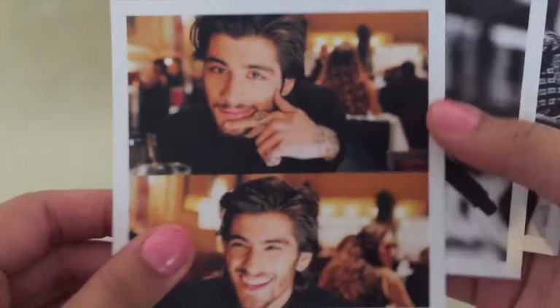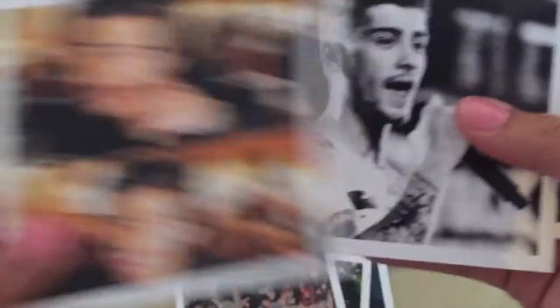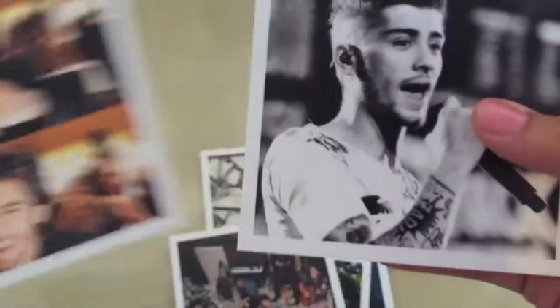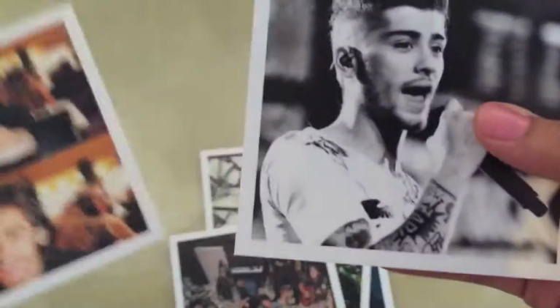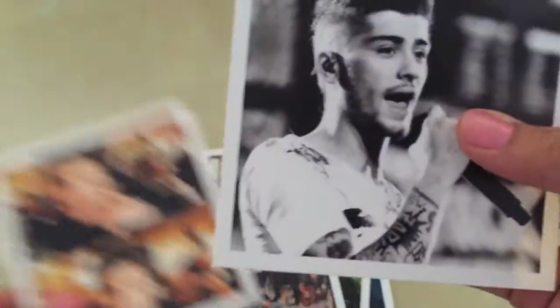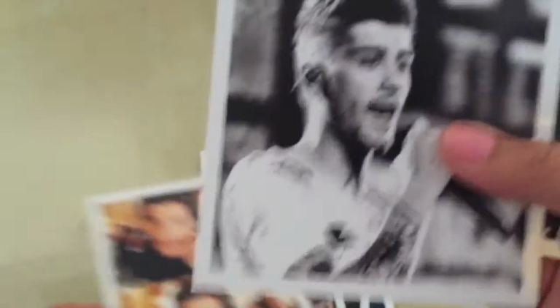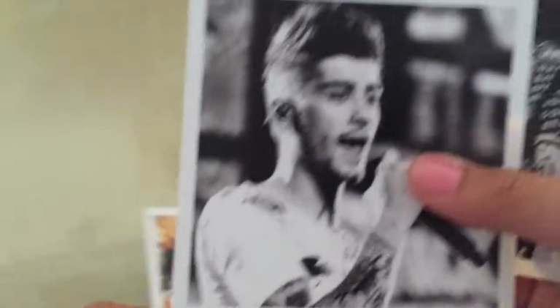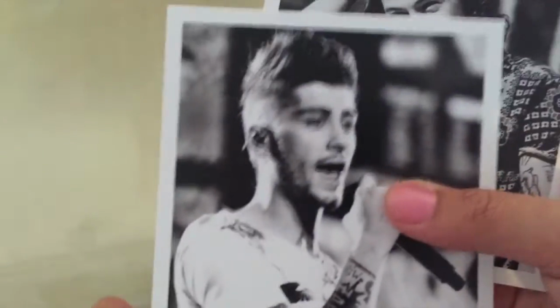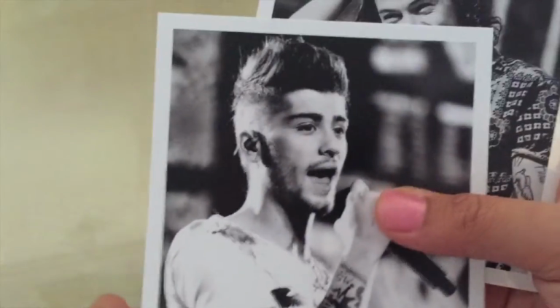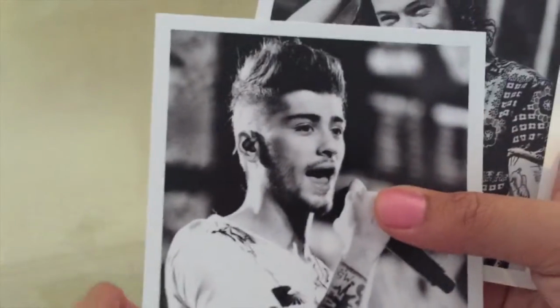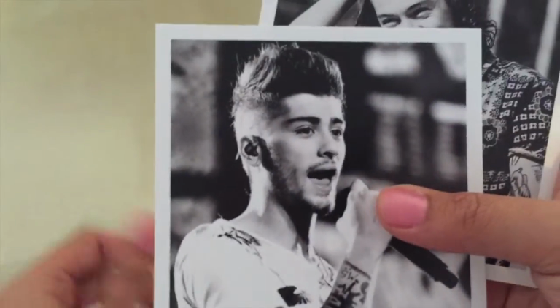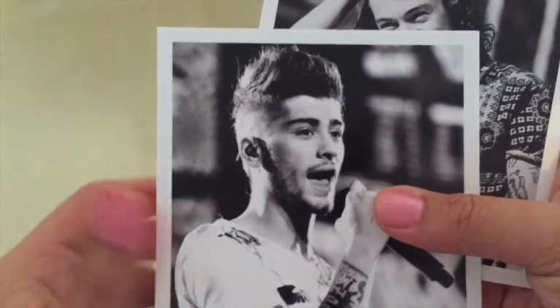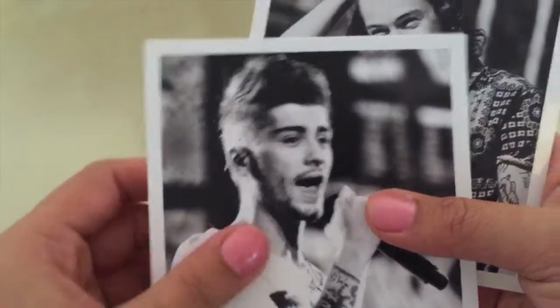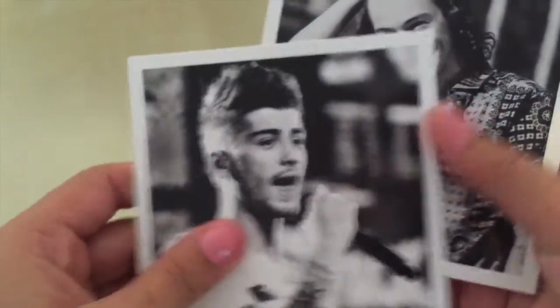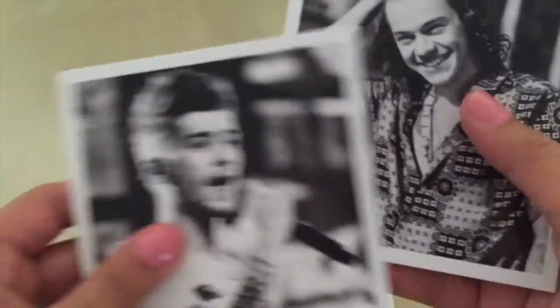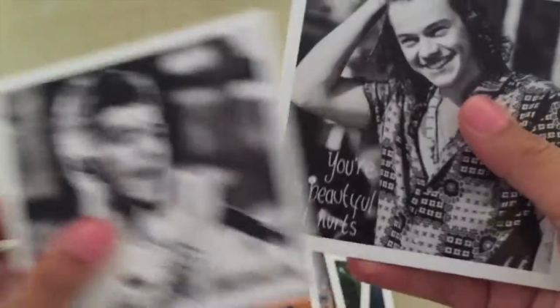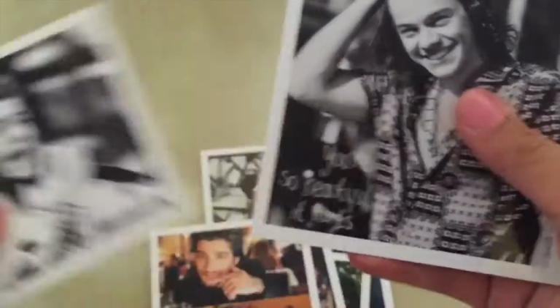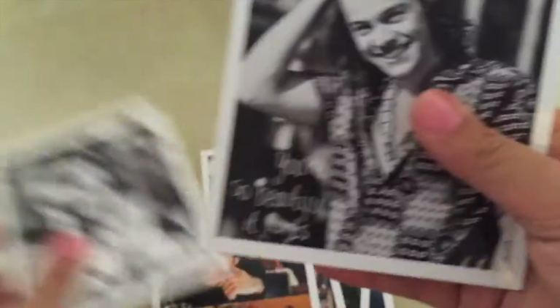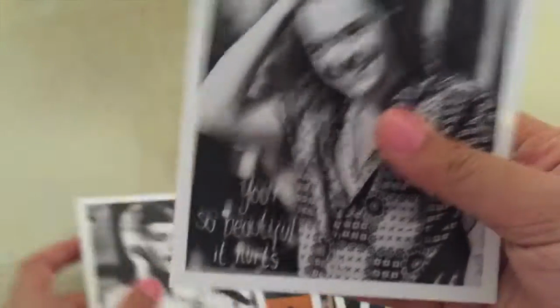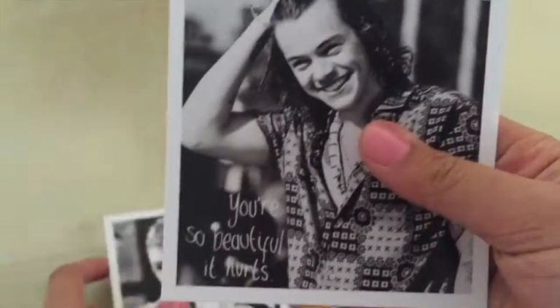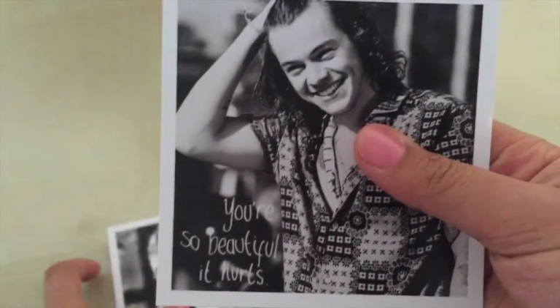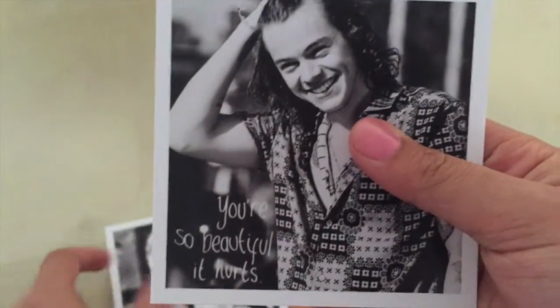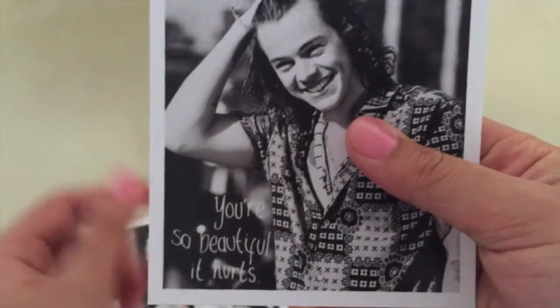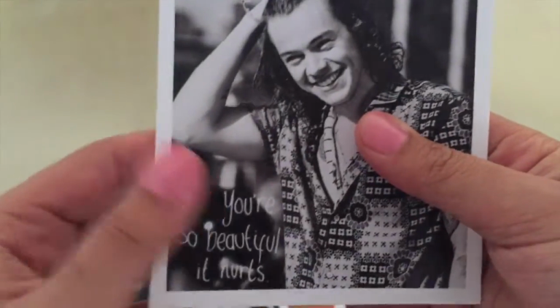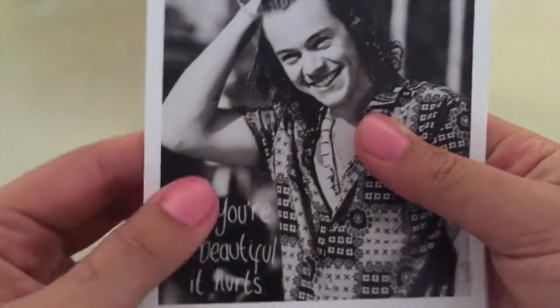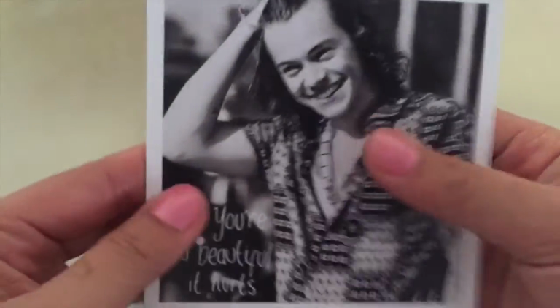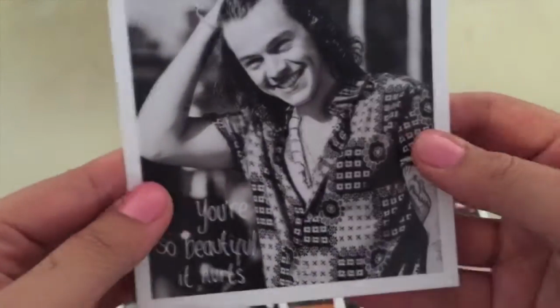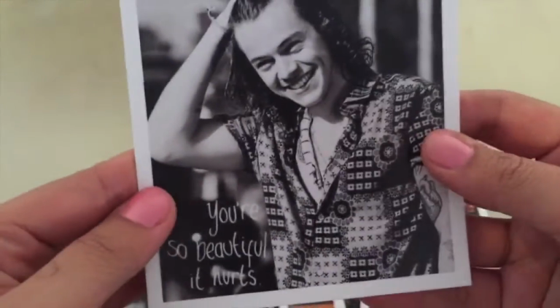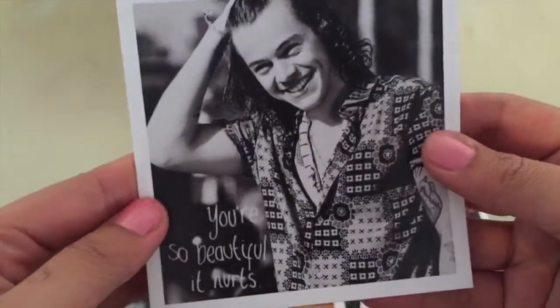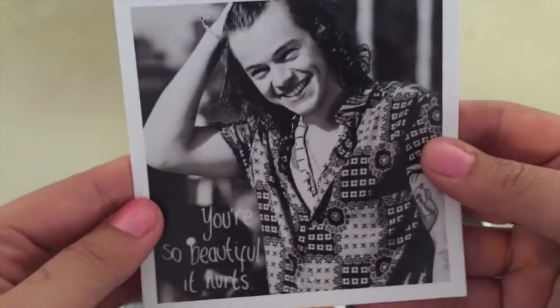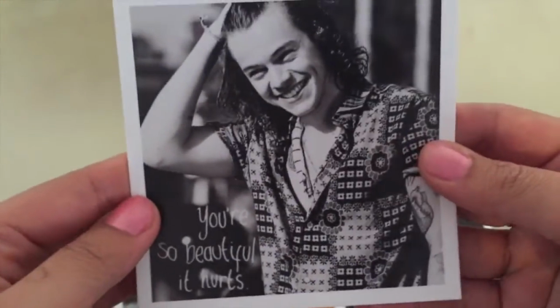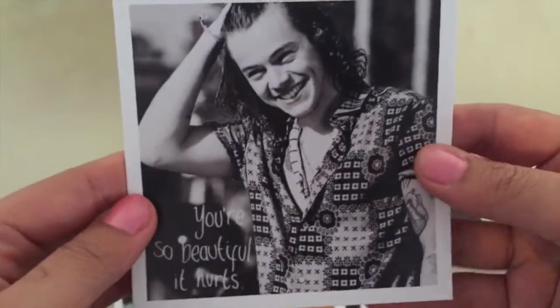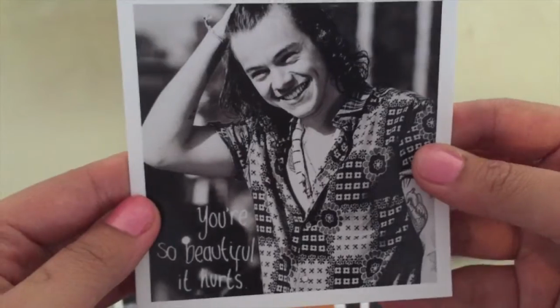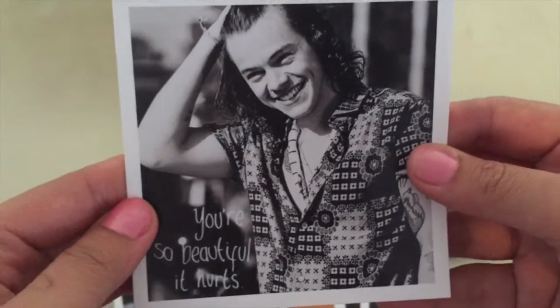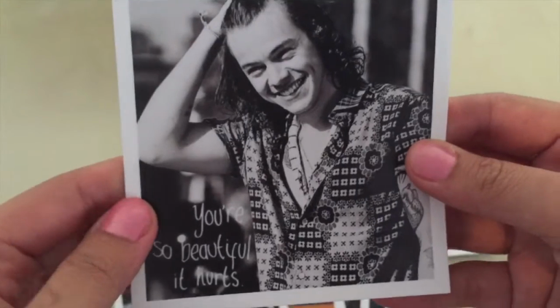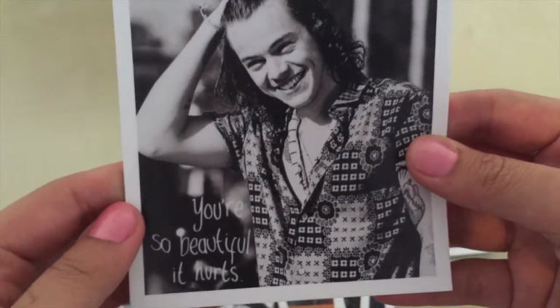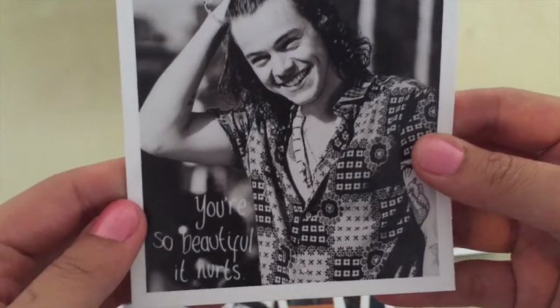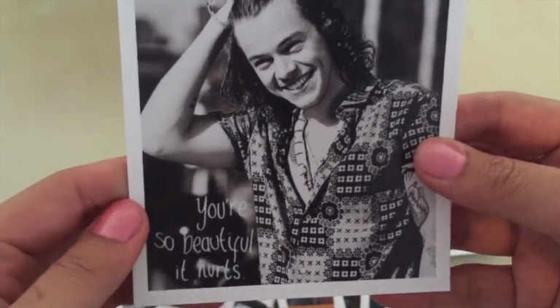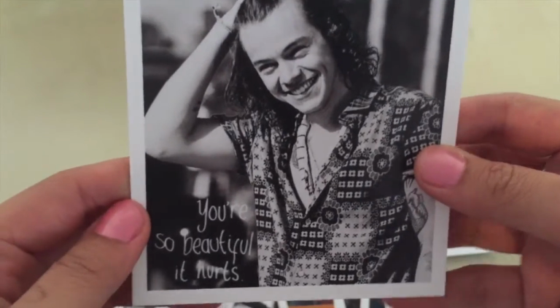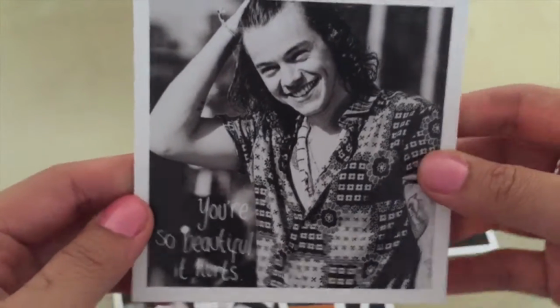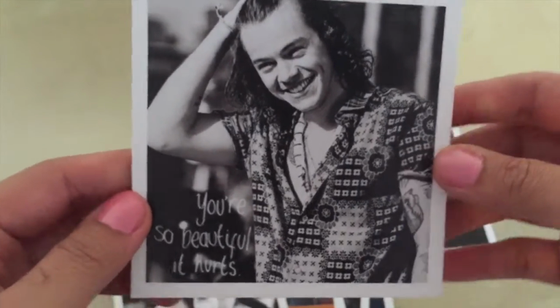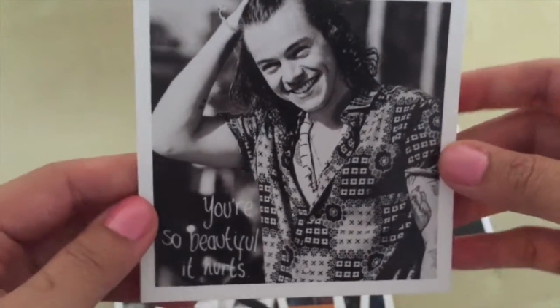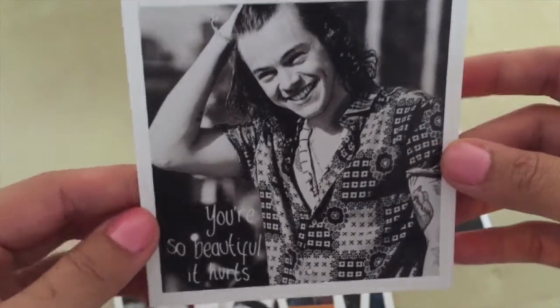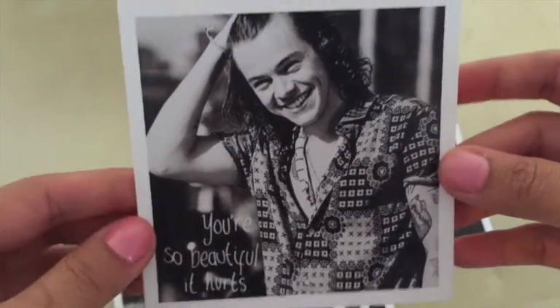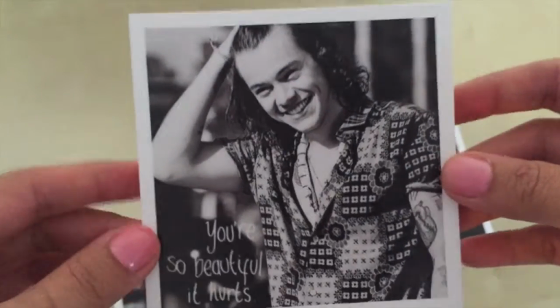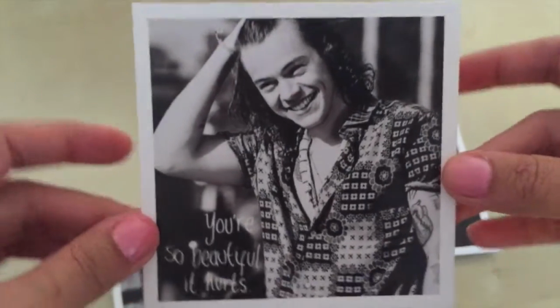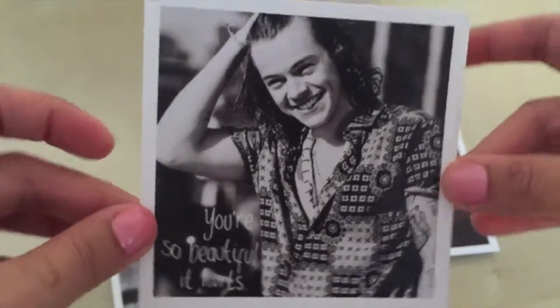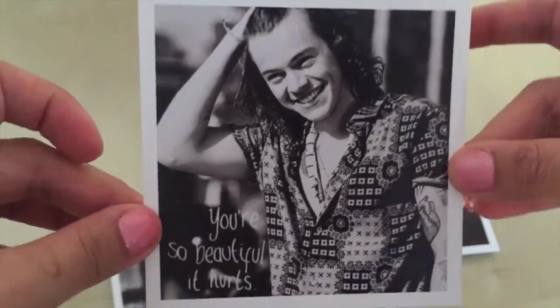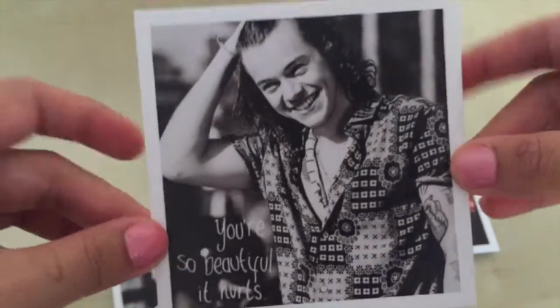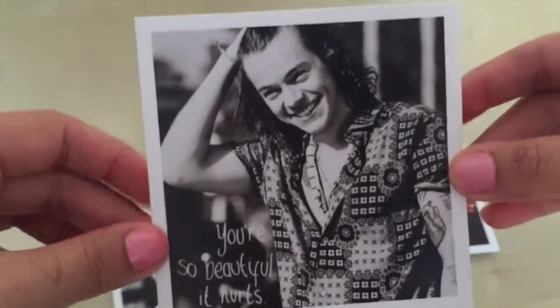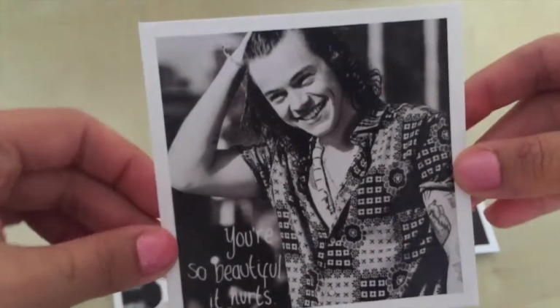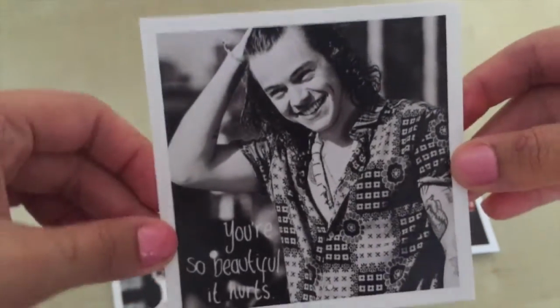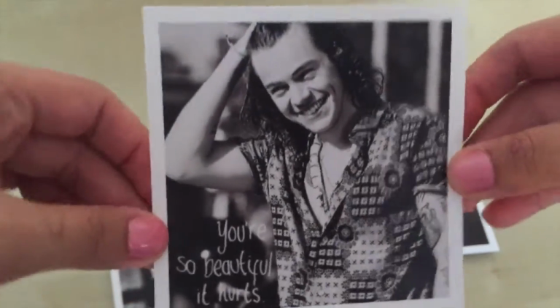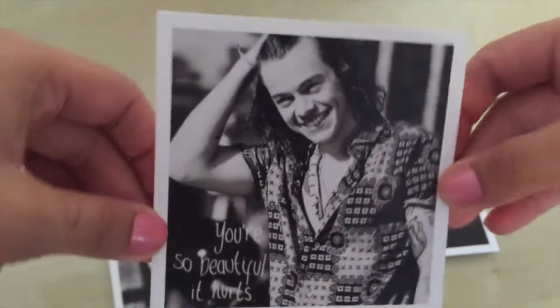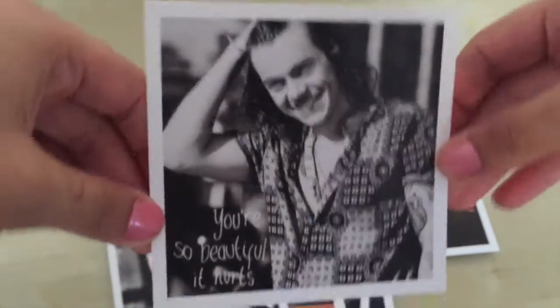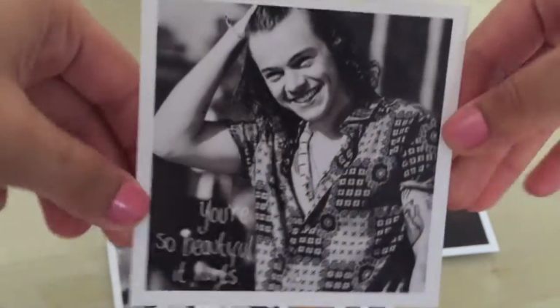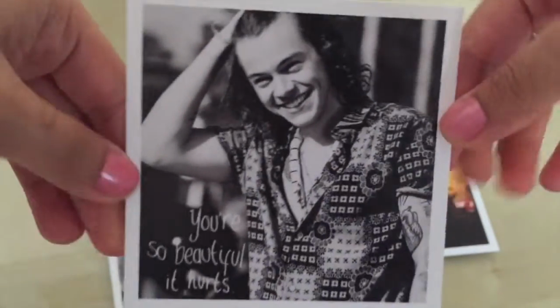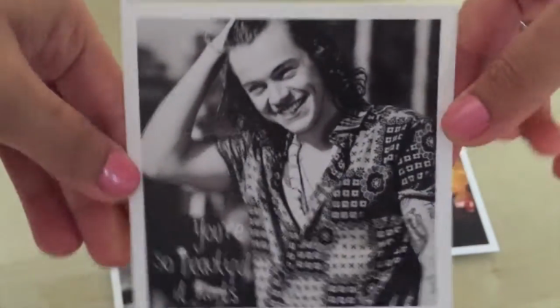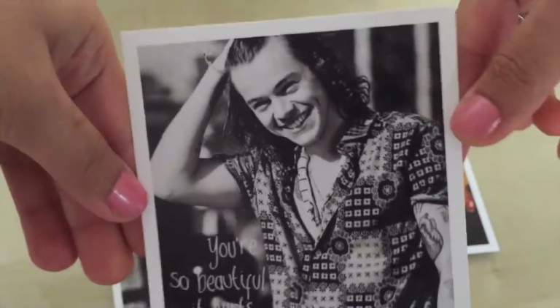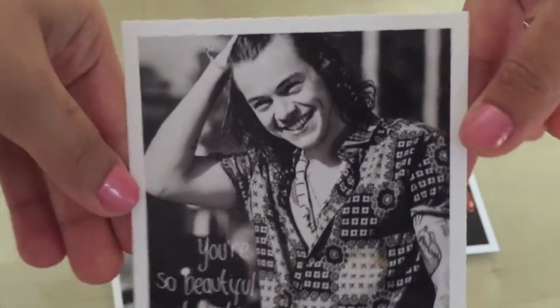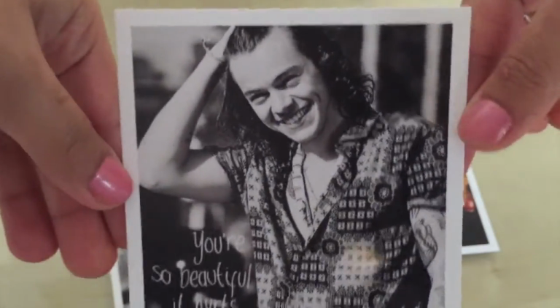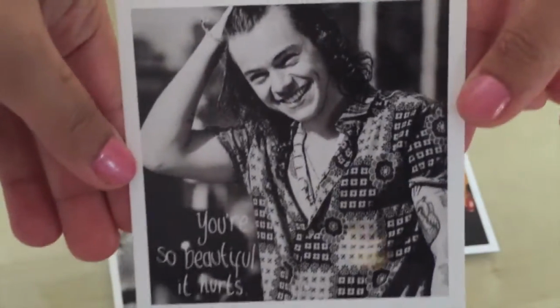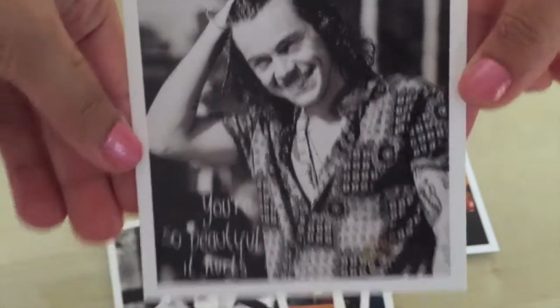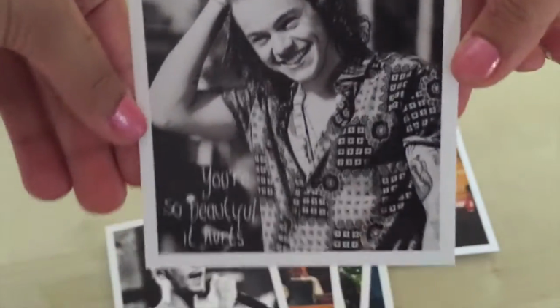Zayn, Harry. Oh I love this one. You're so beautiful, it hurts. Oh I love it, it makes me feel so good.